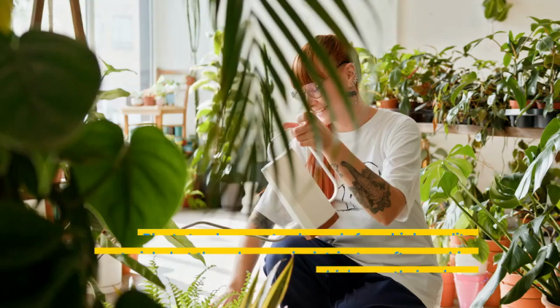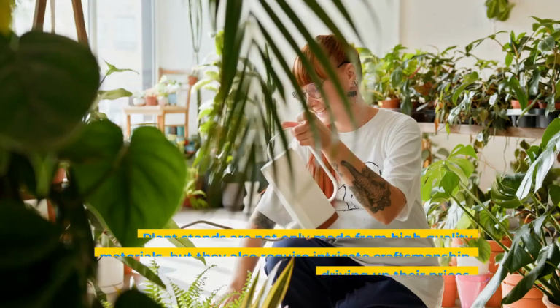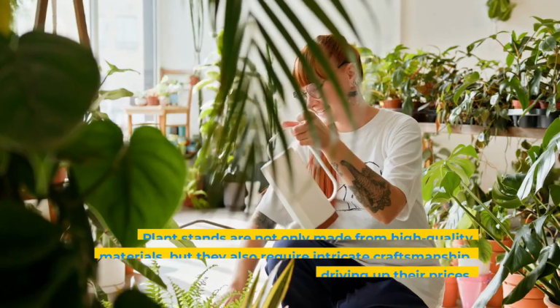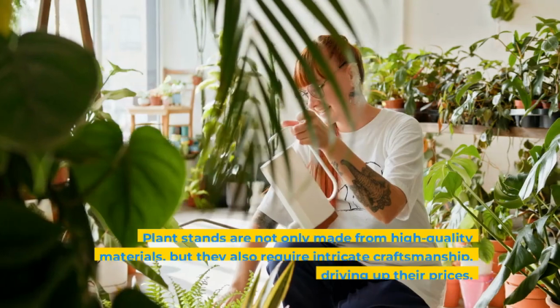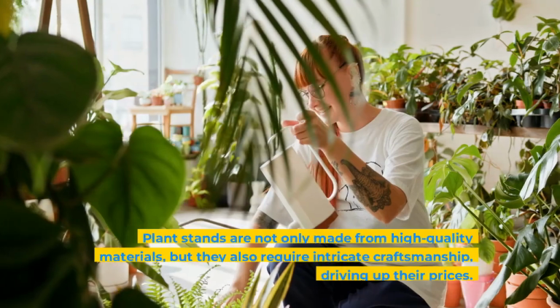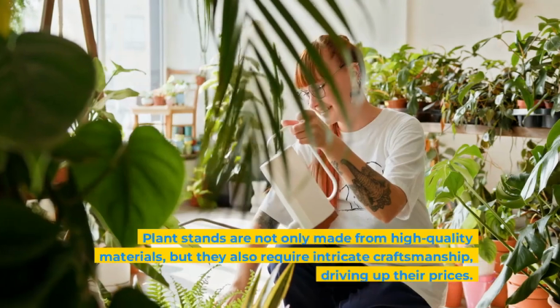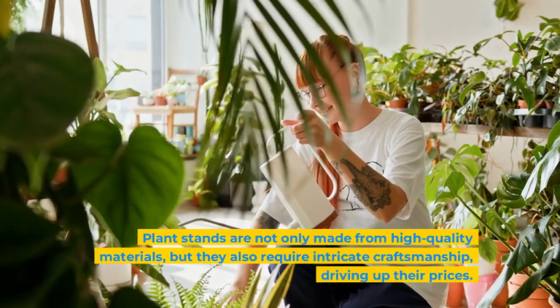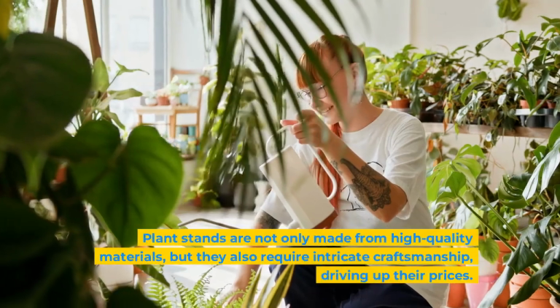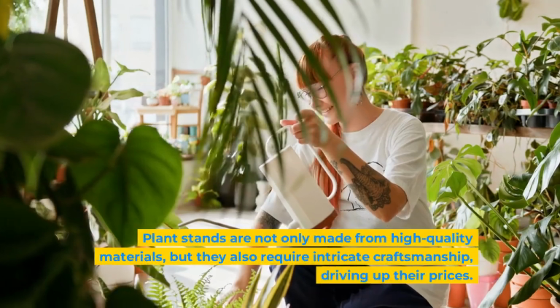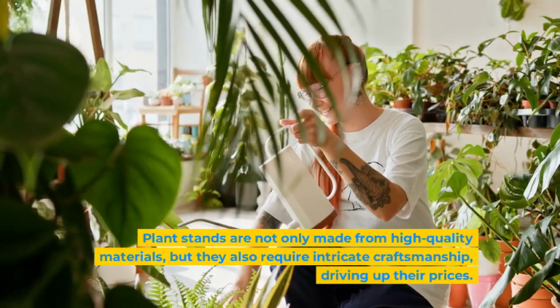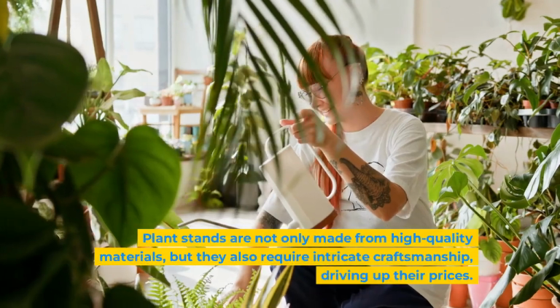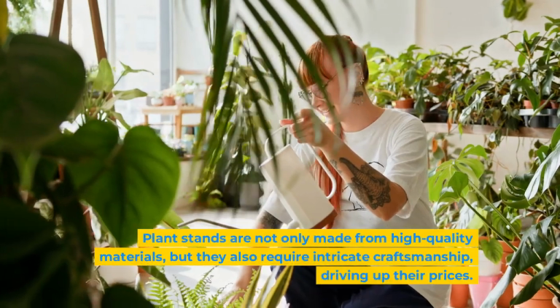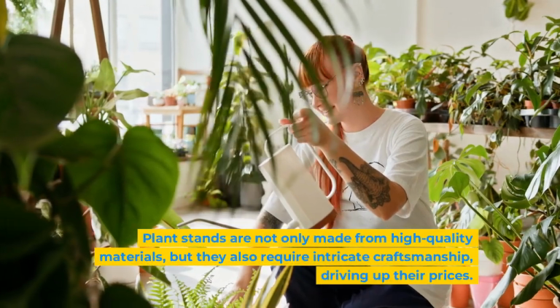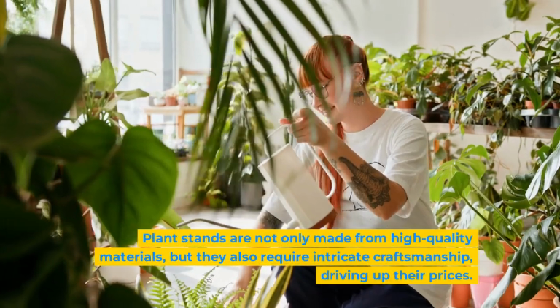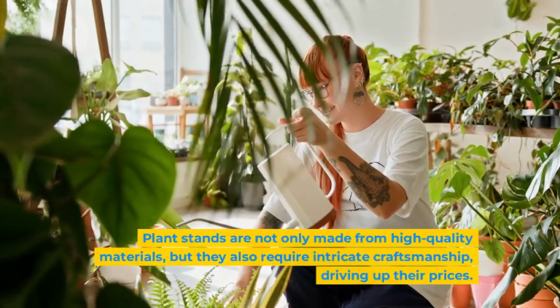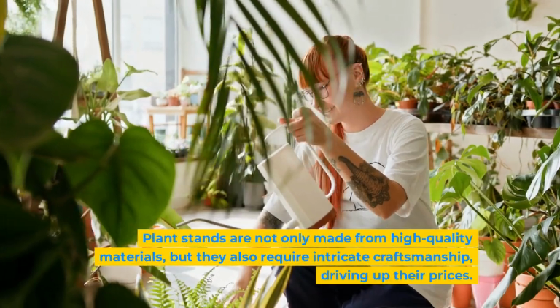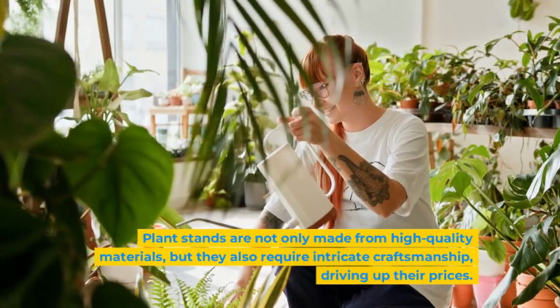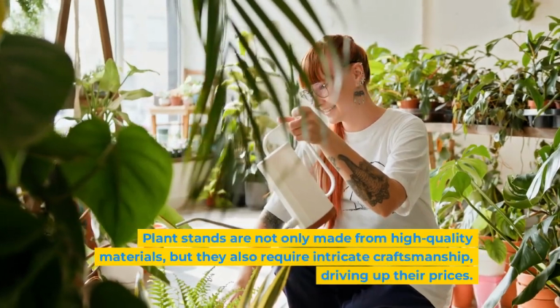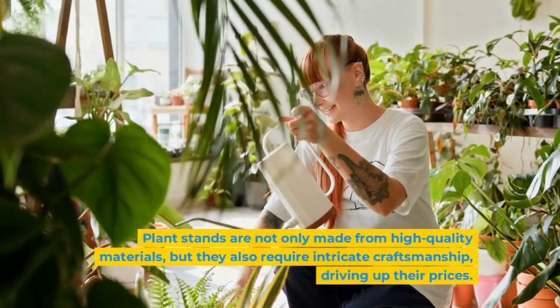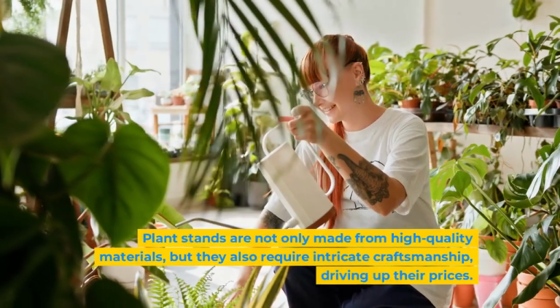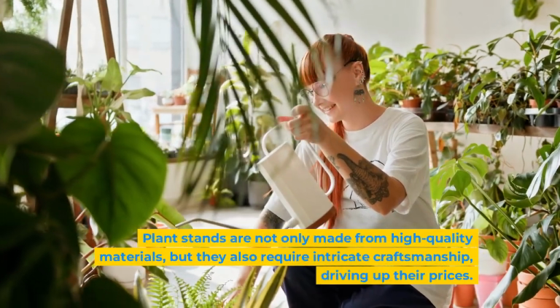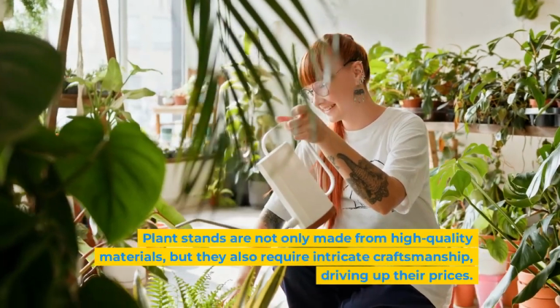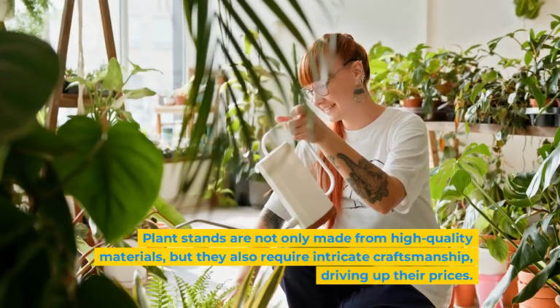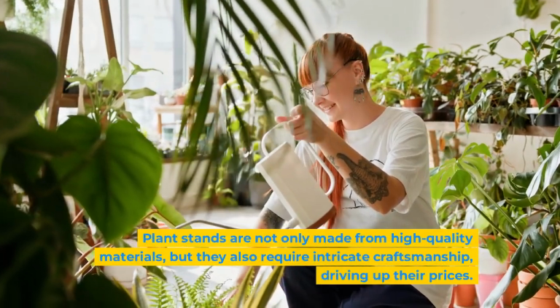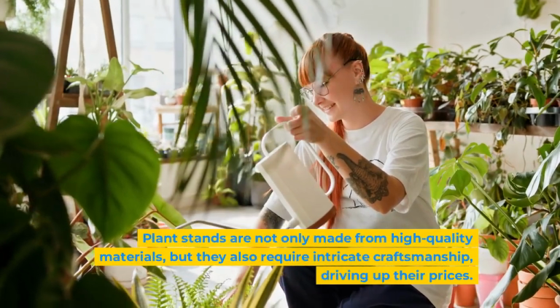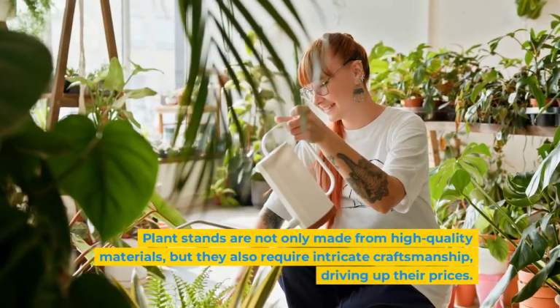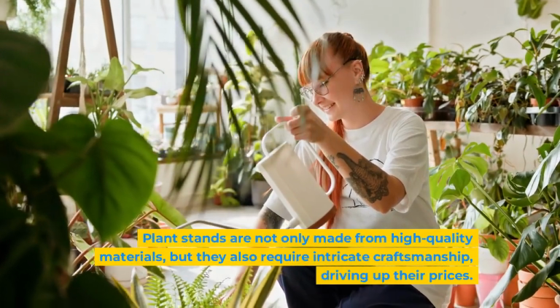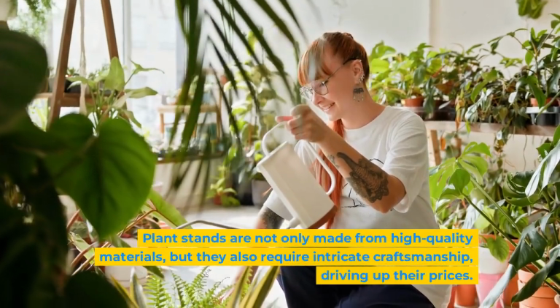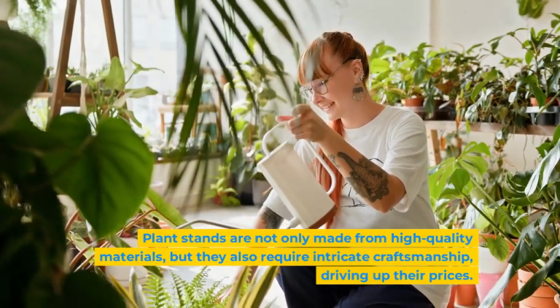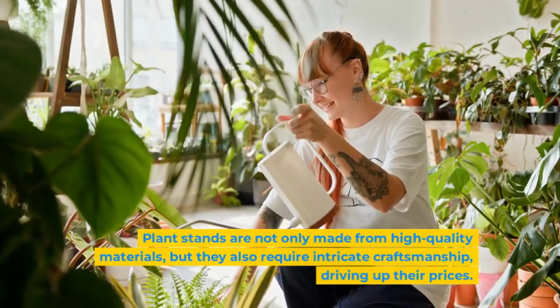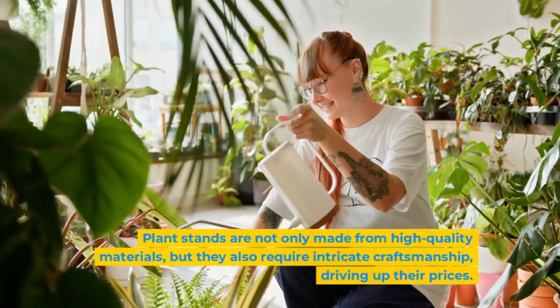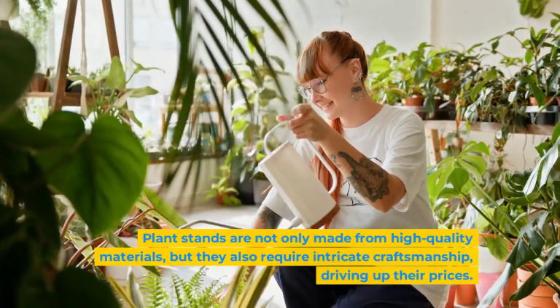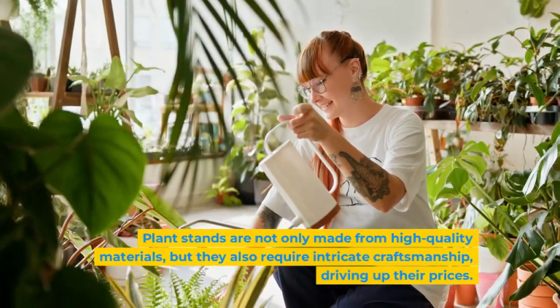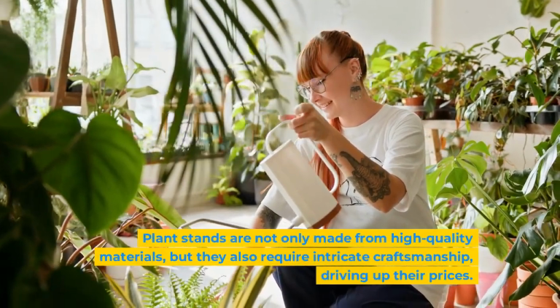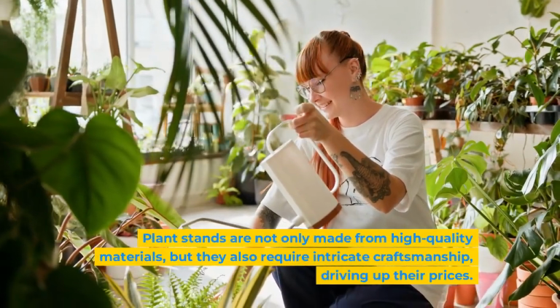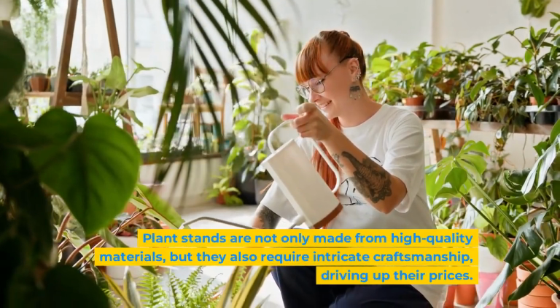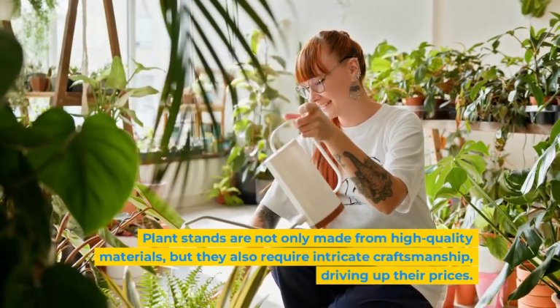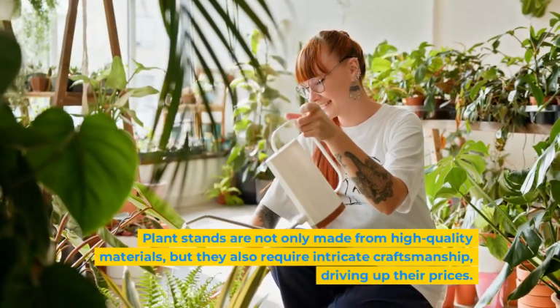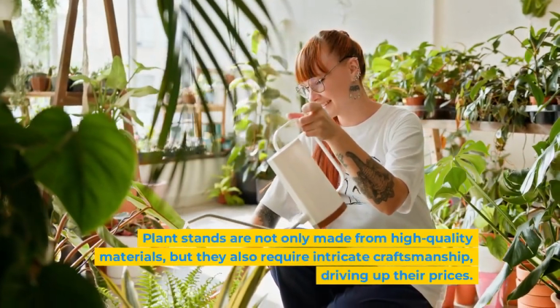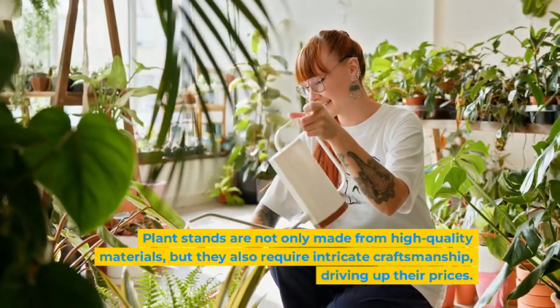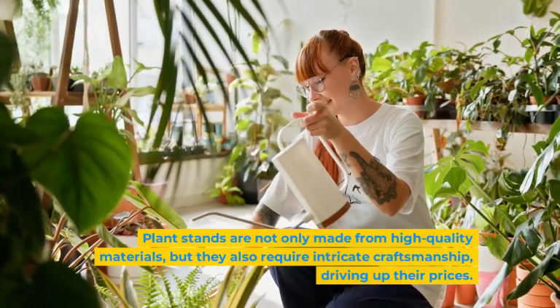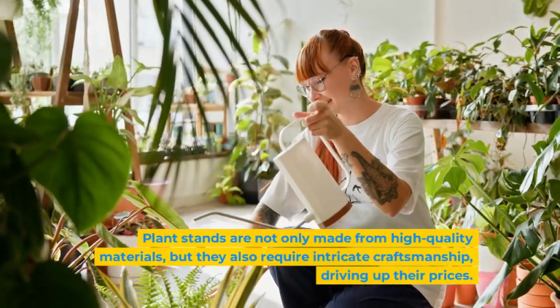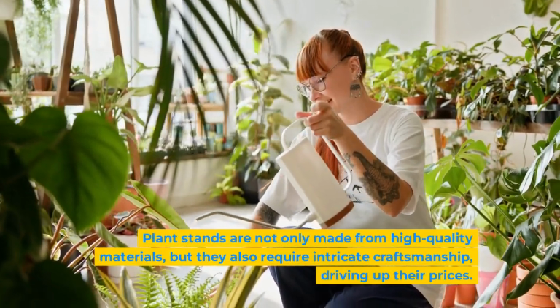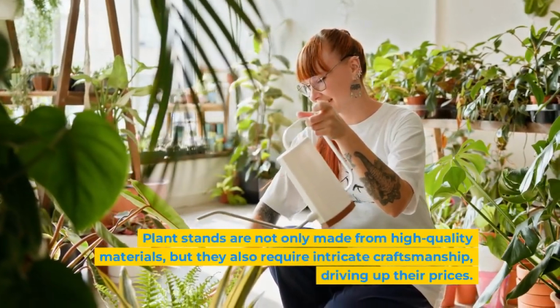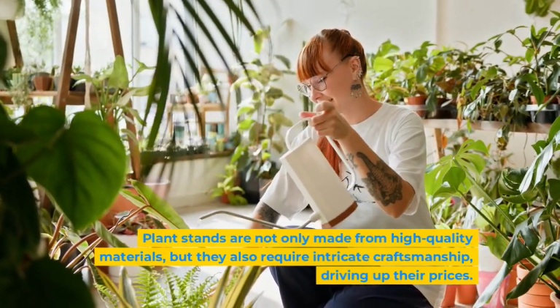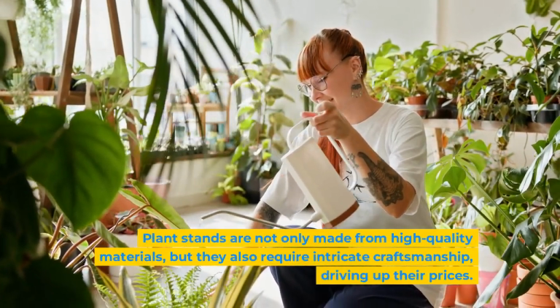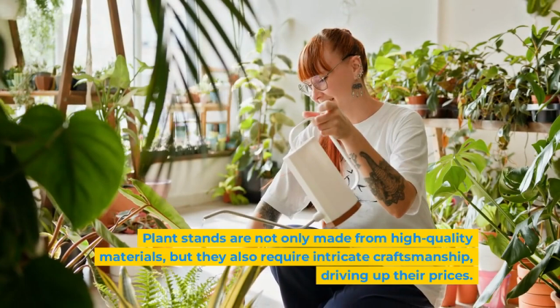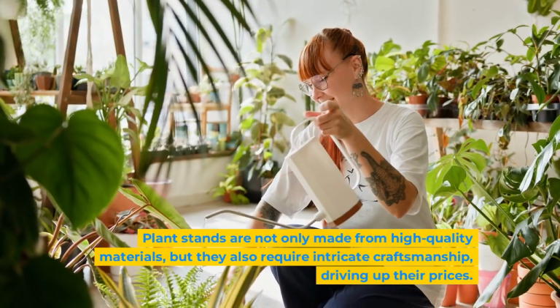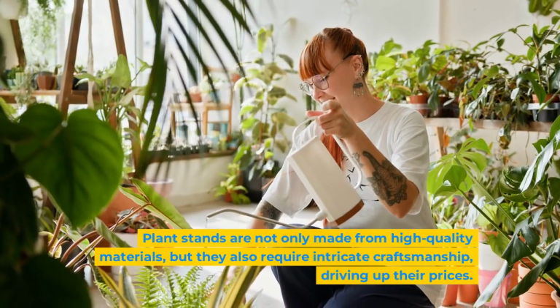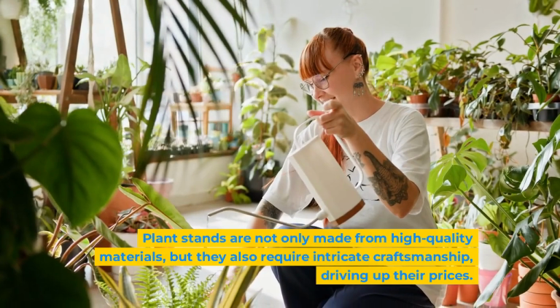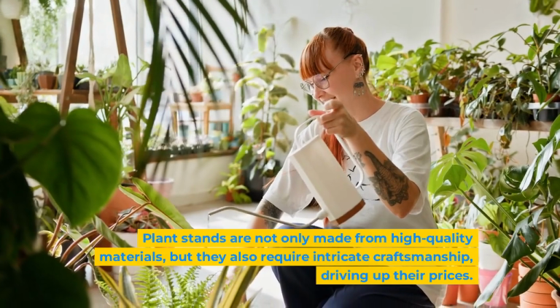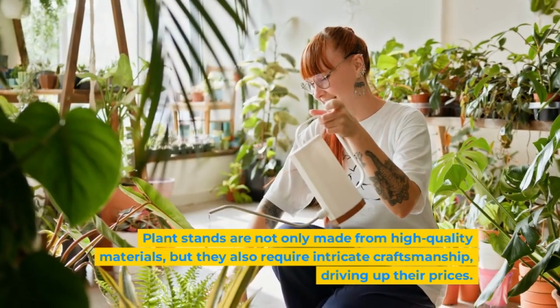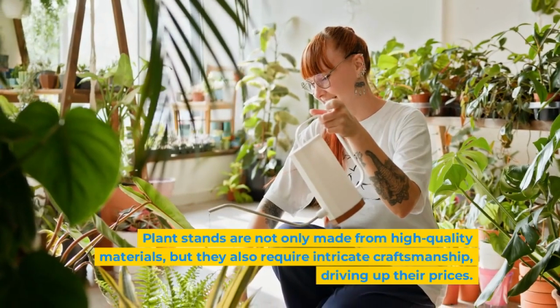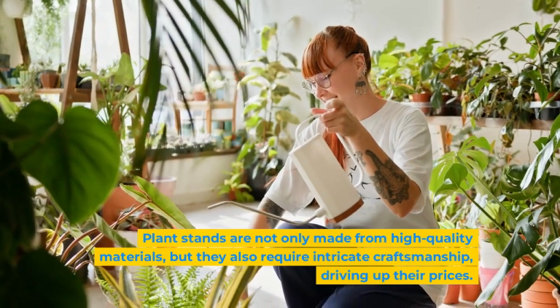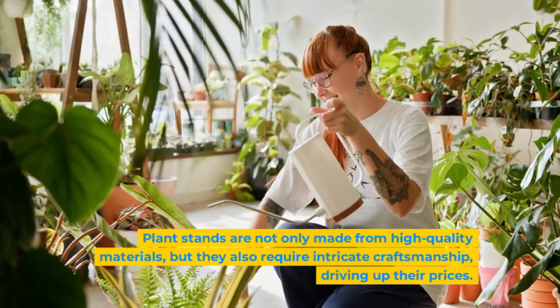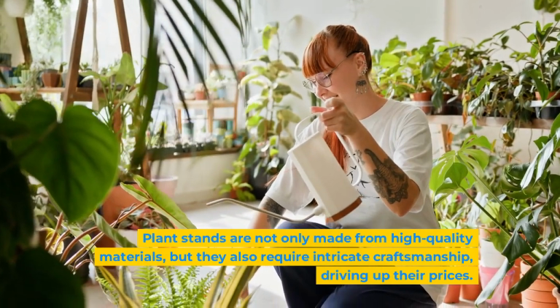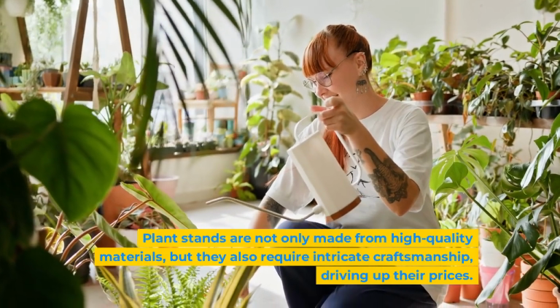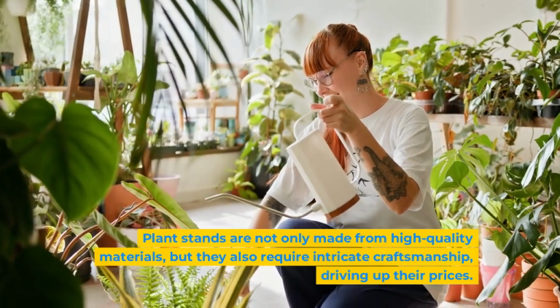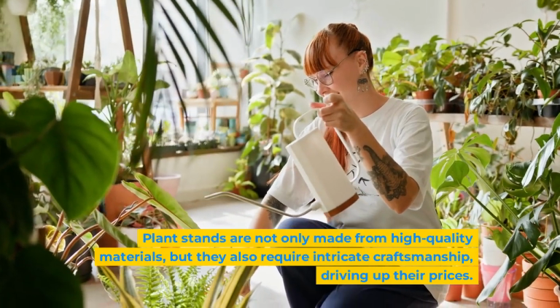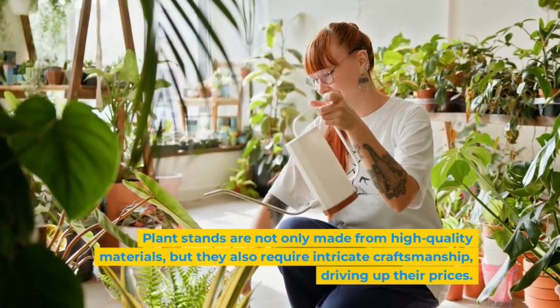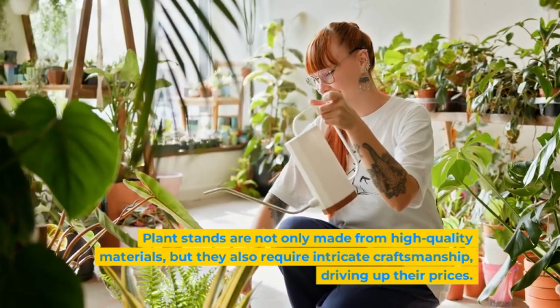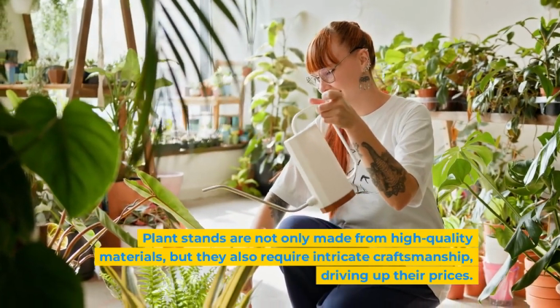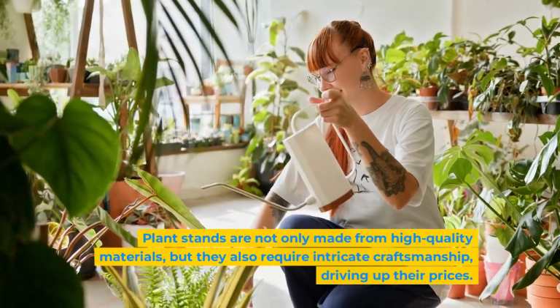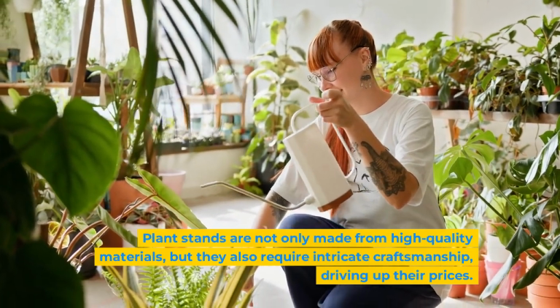Plant stands are not only made from high-quality materials, but they also require intricate craftsmanship, driving up their prices.